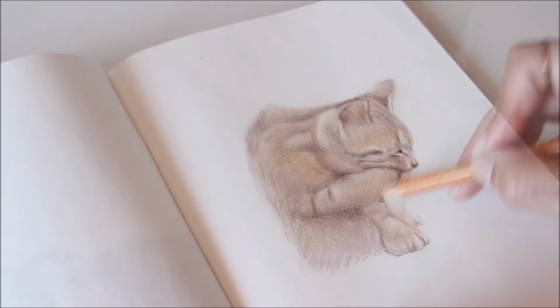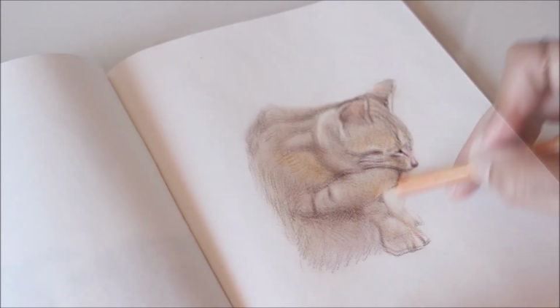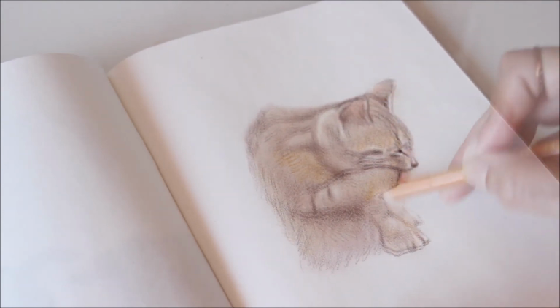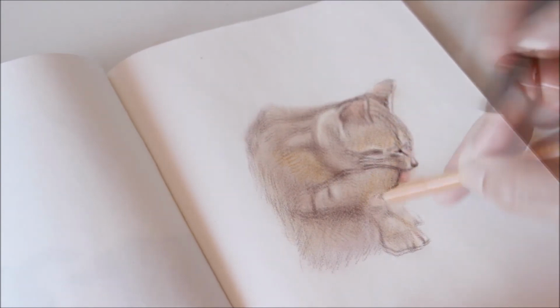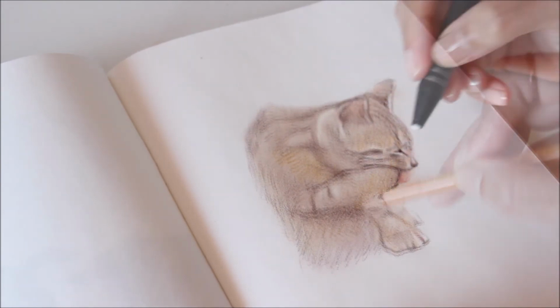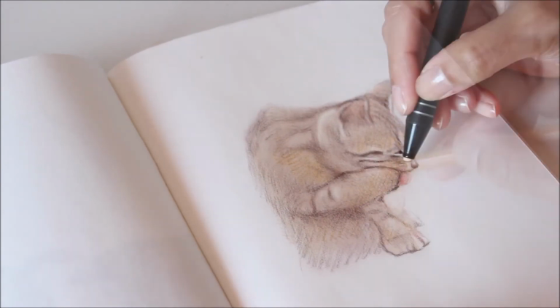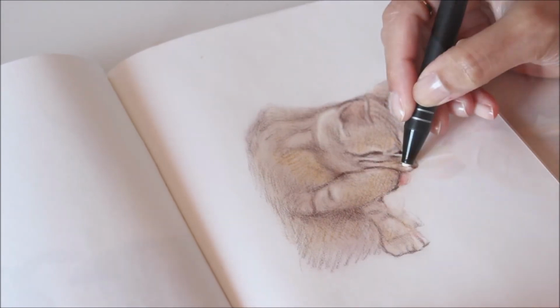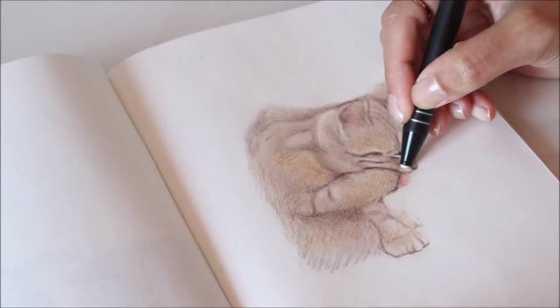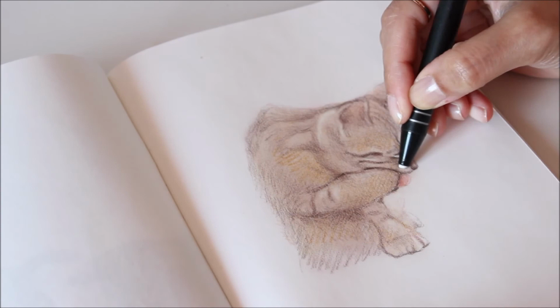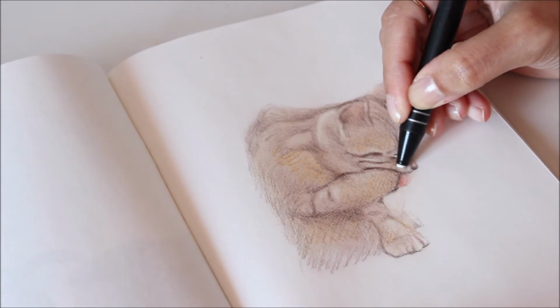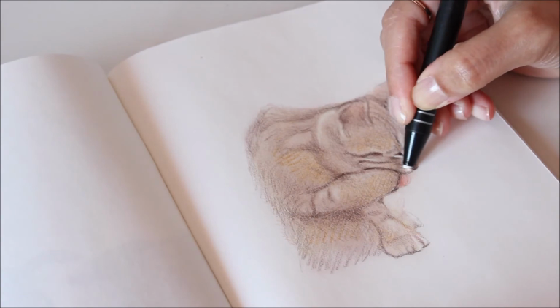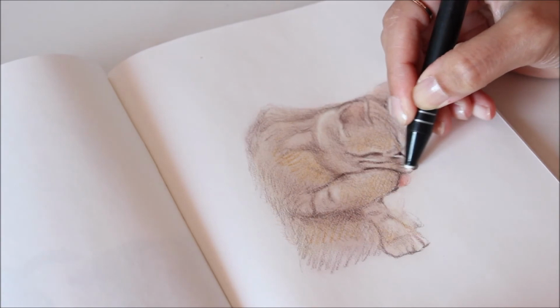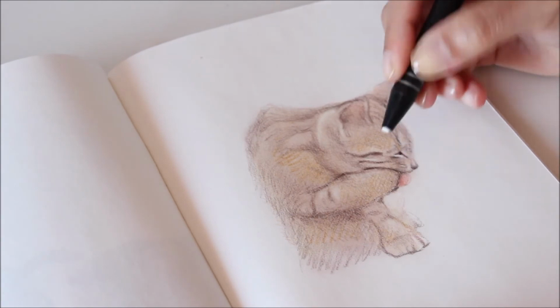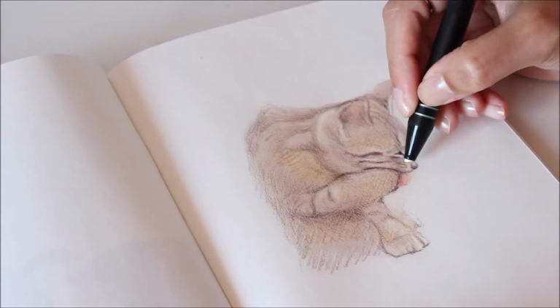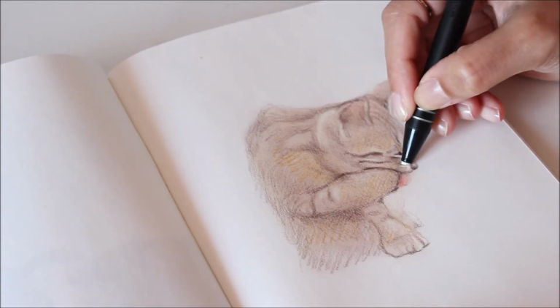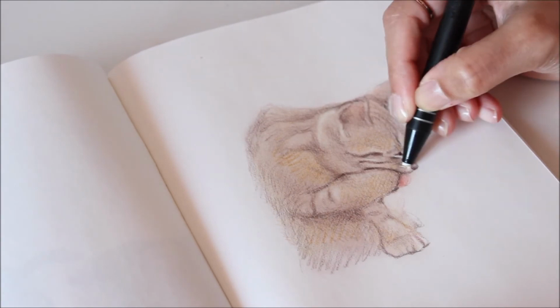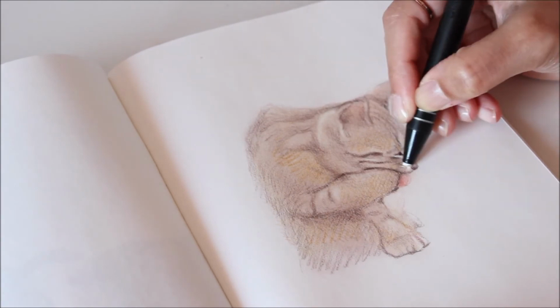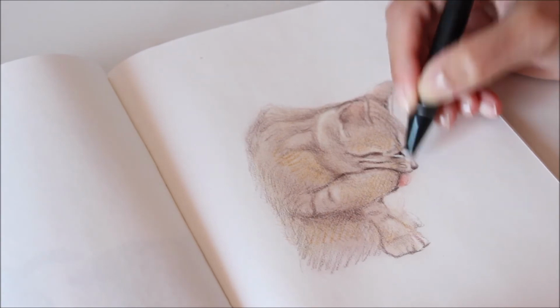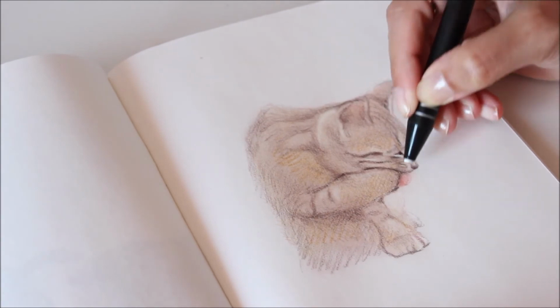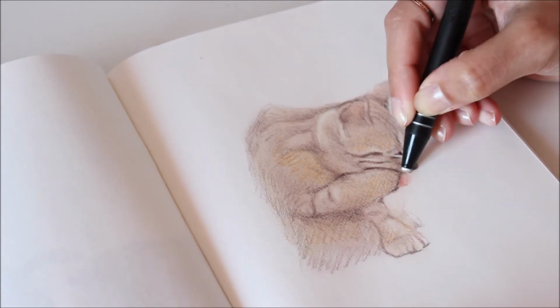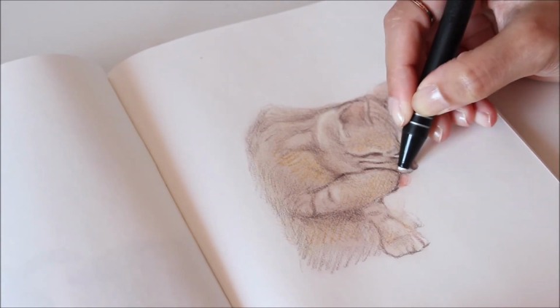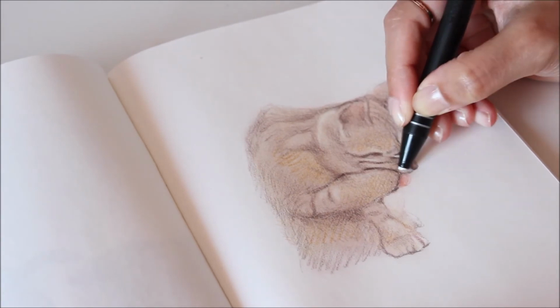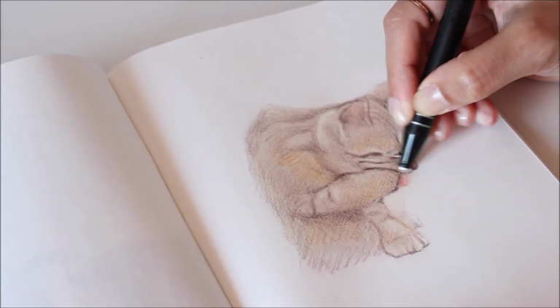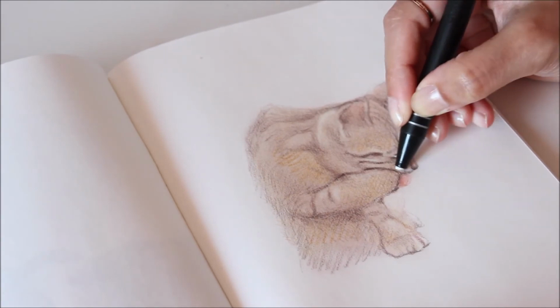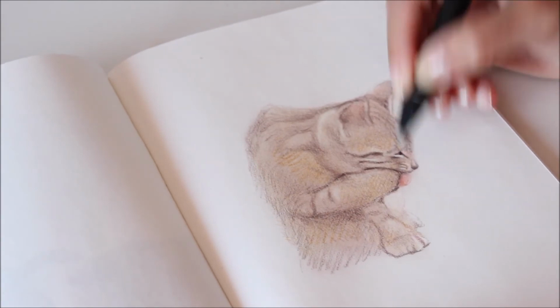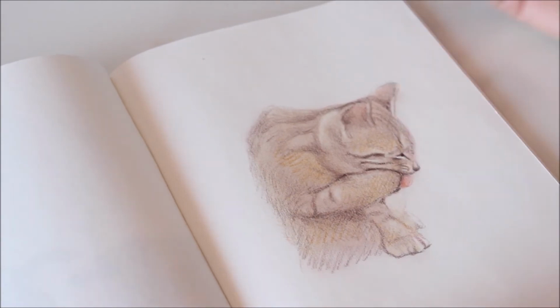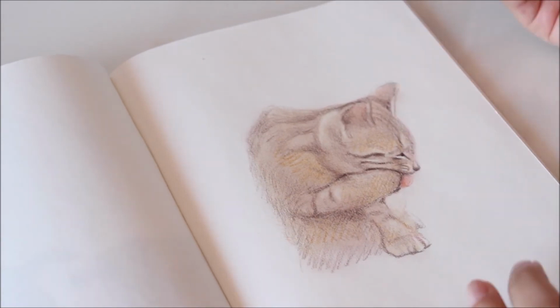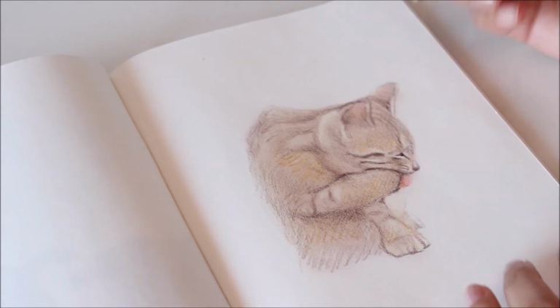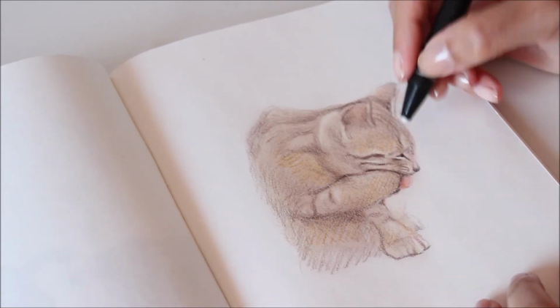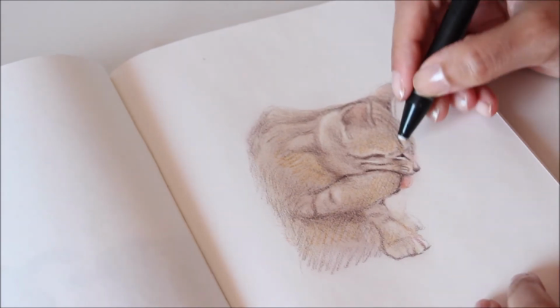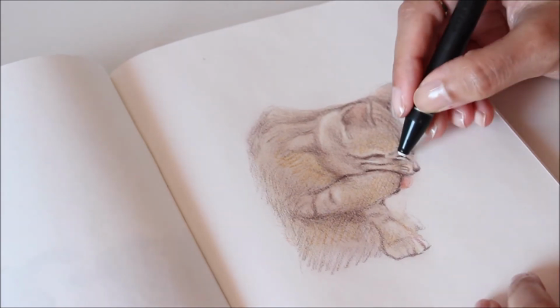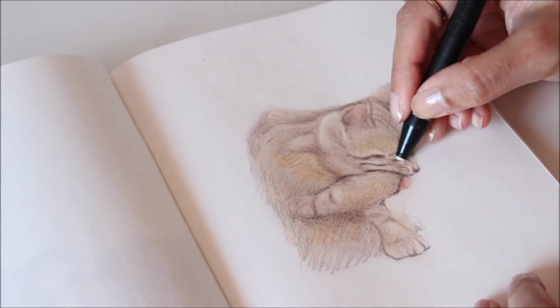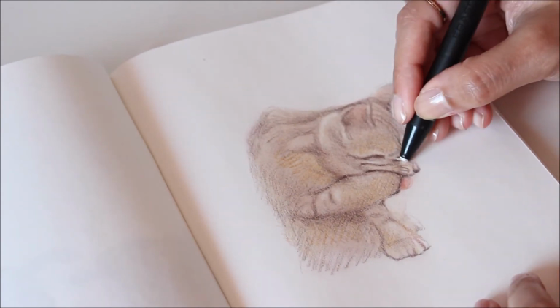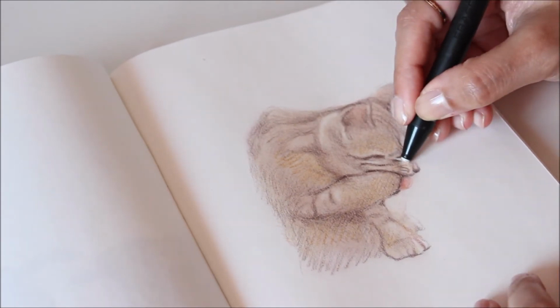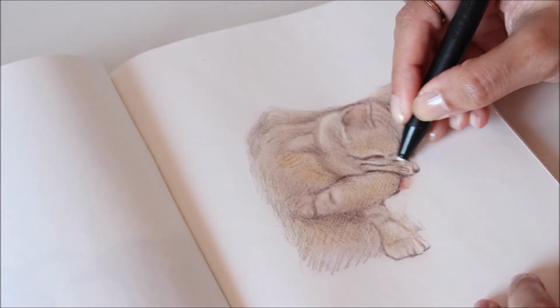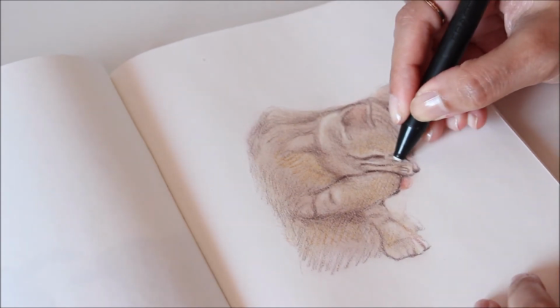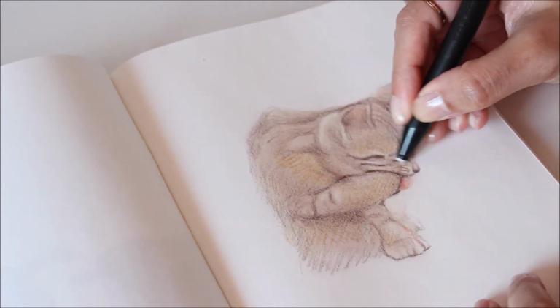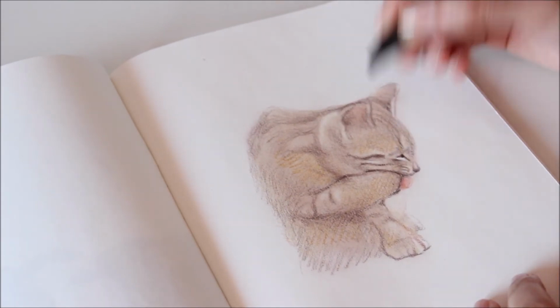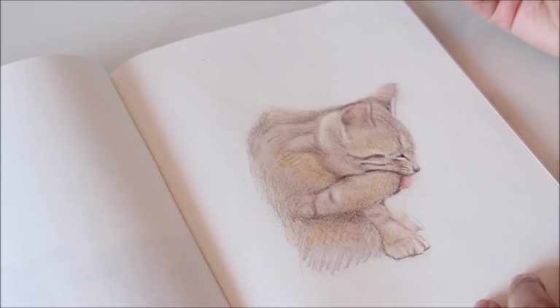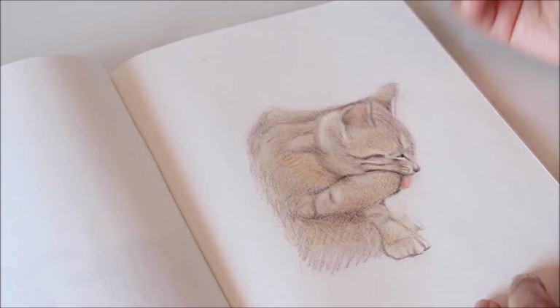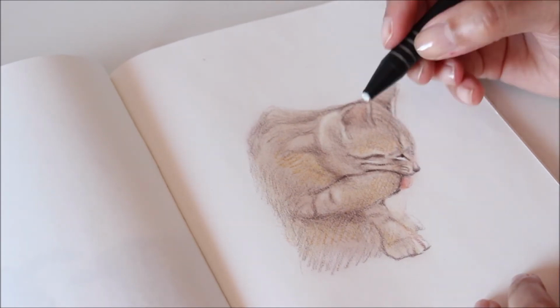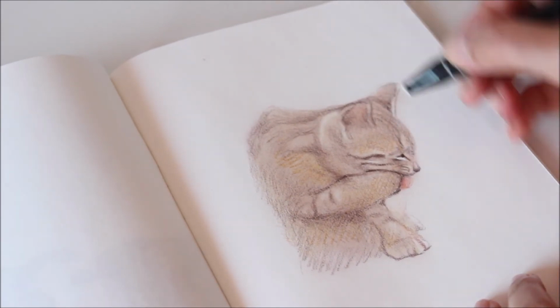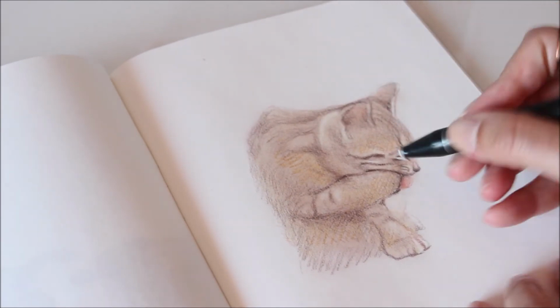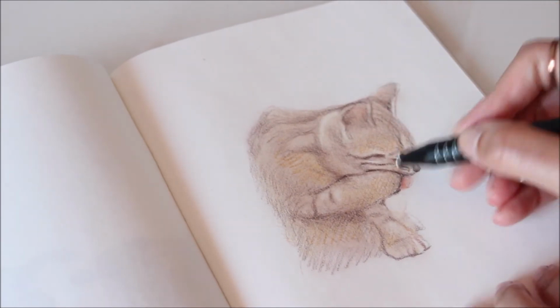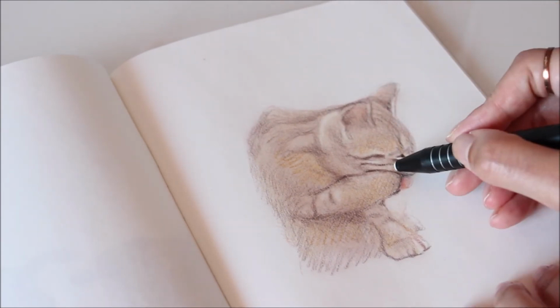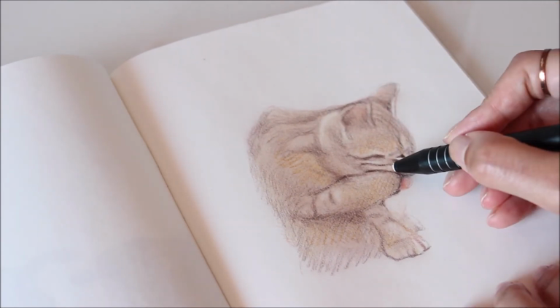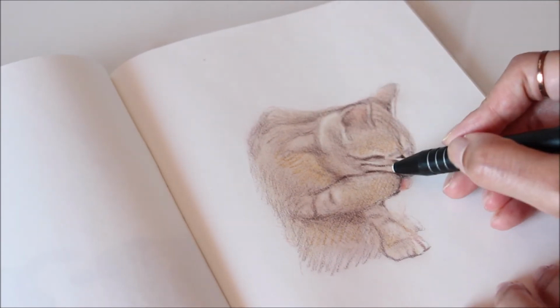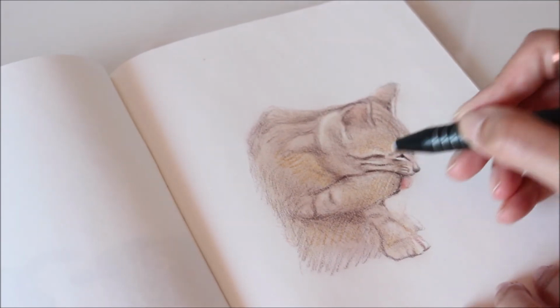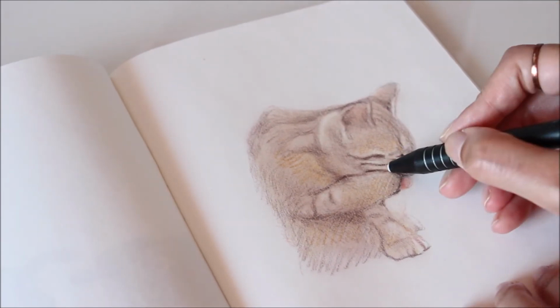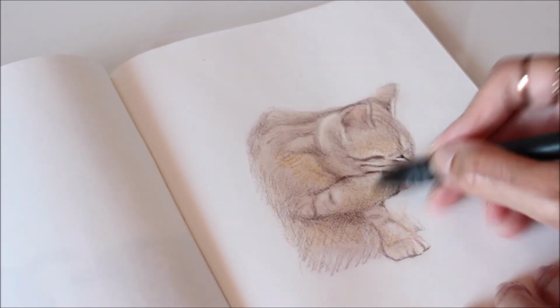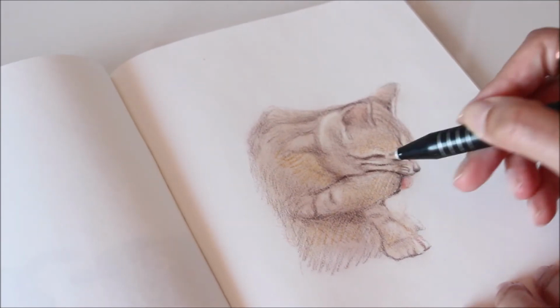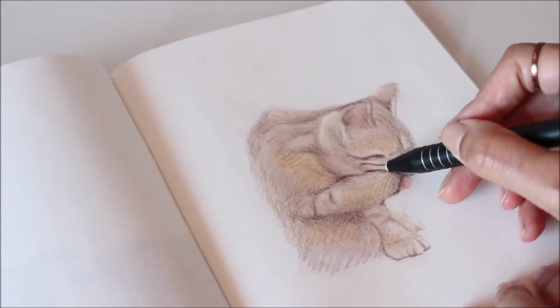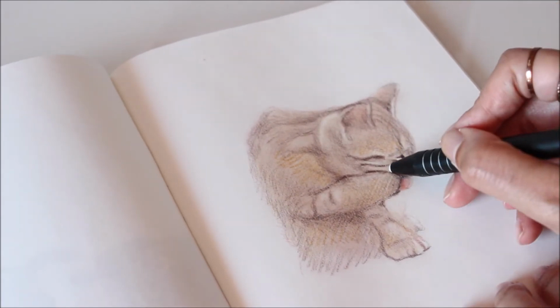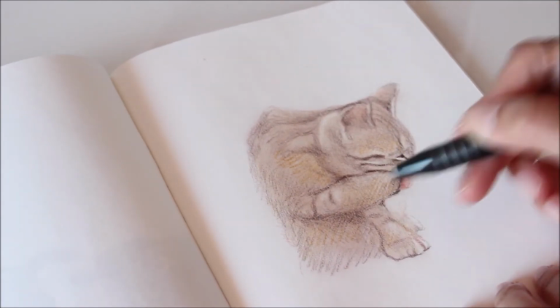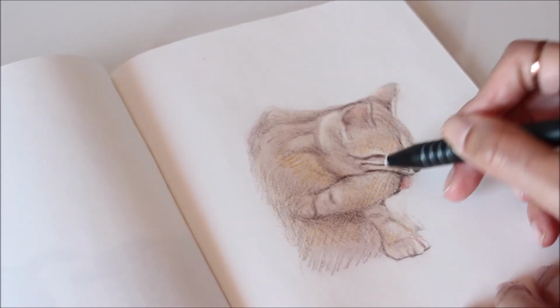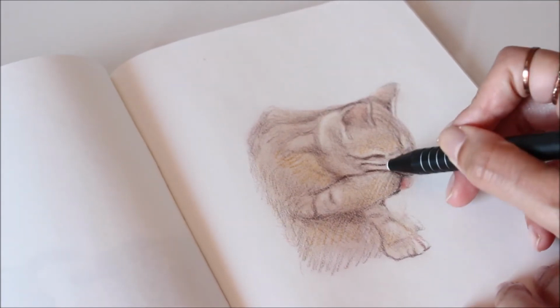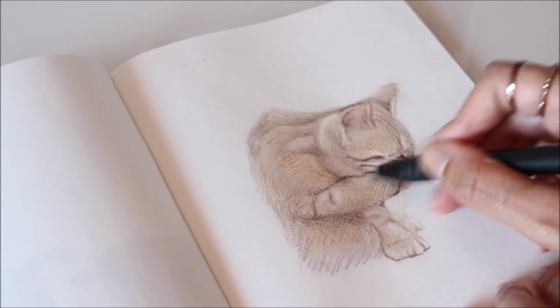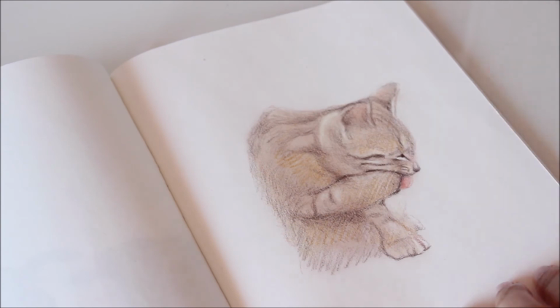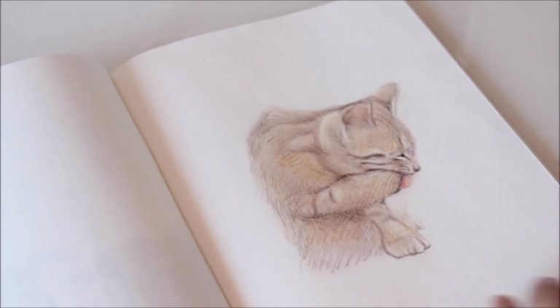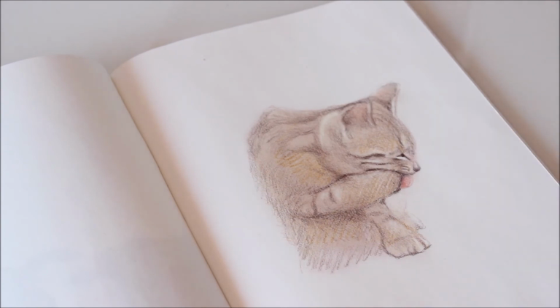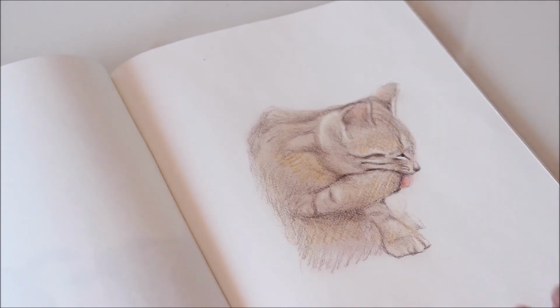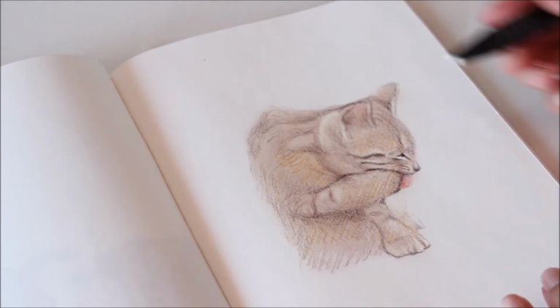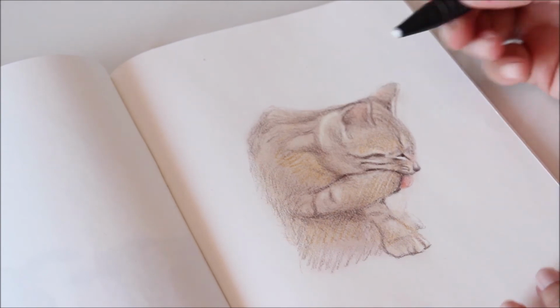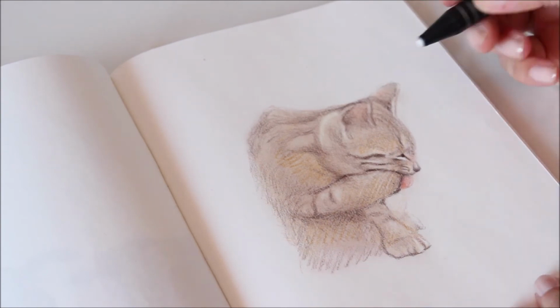And because the layers of color are light, it's possible to reveal highlights and fine detail with a stick eraser like this one.